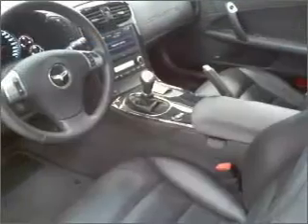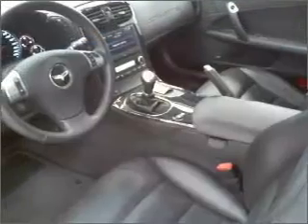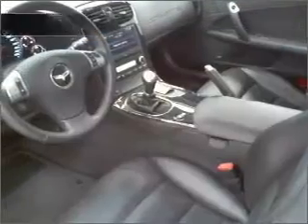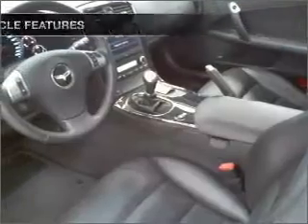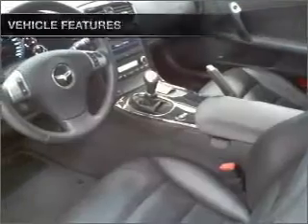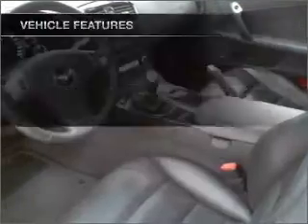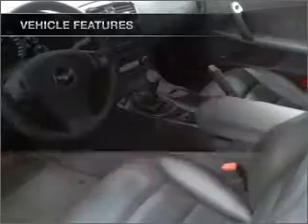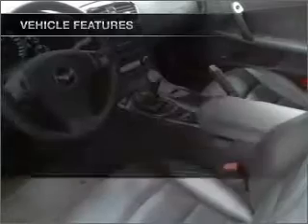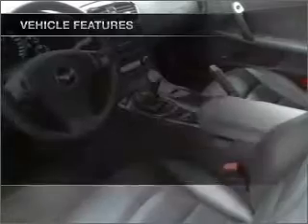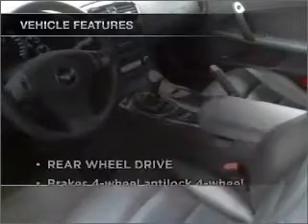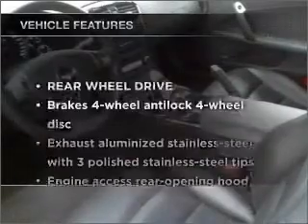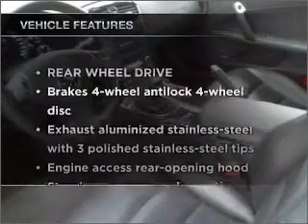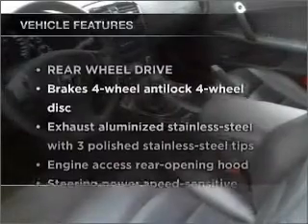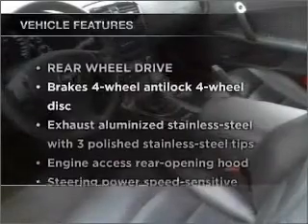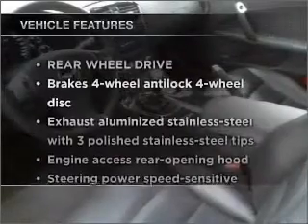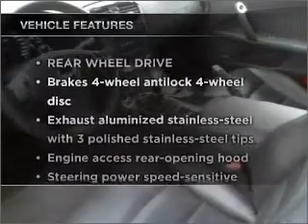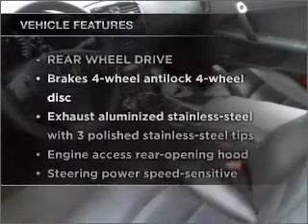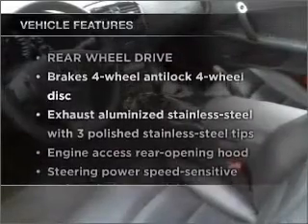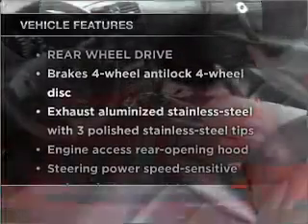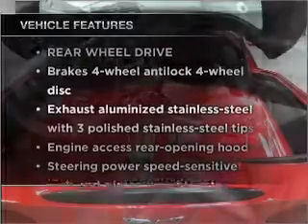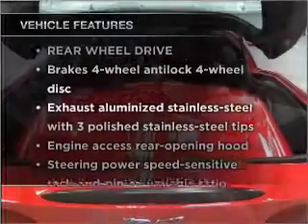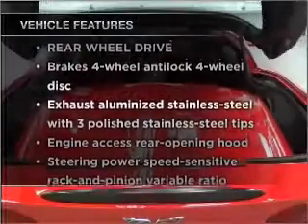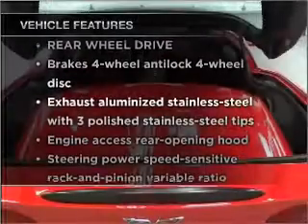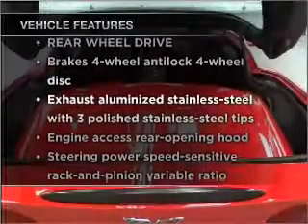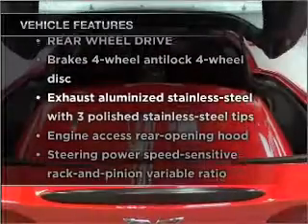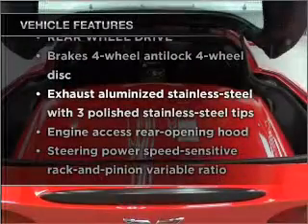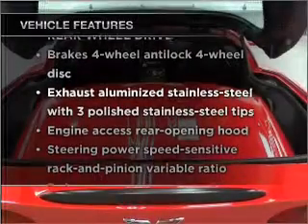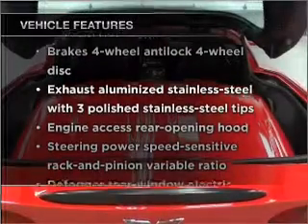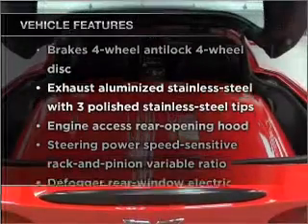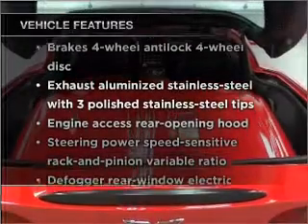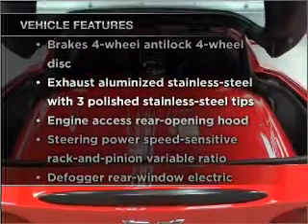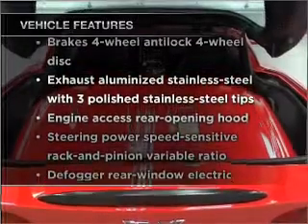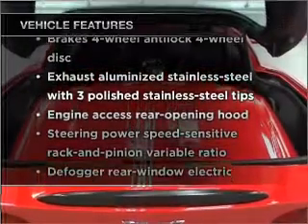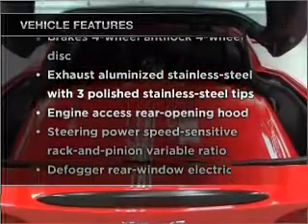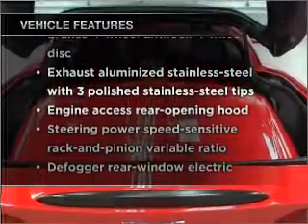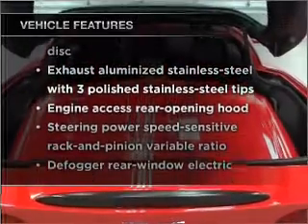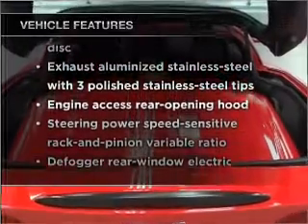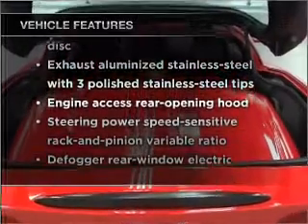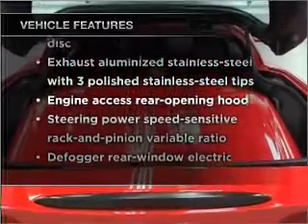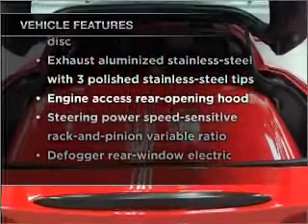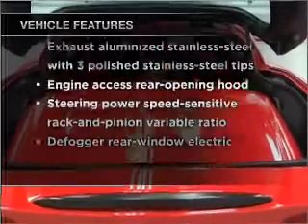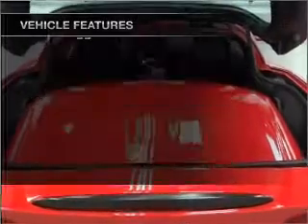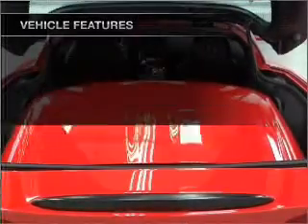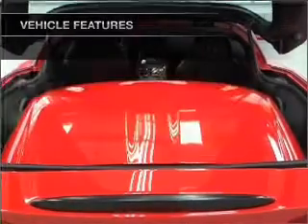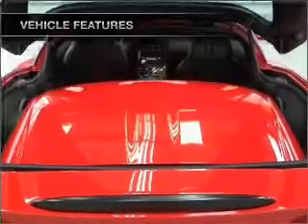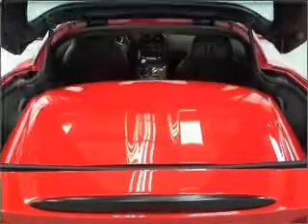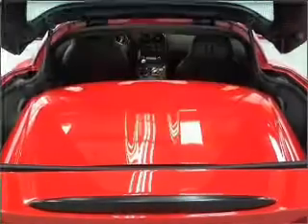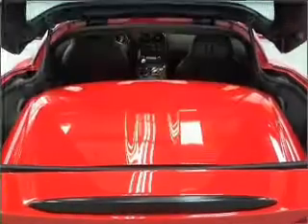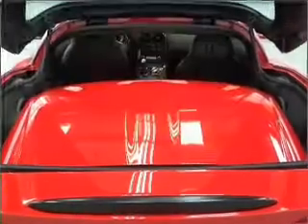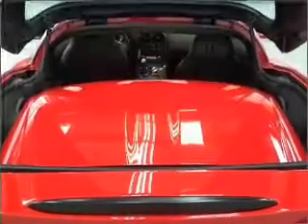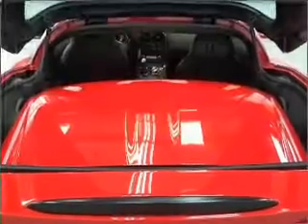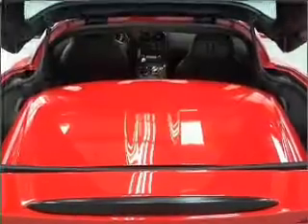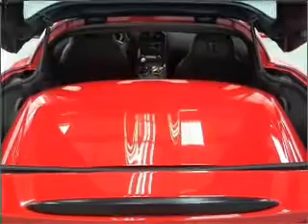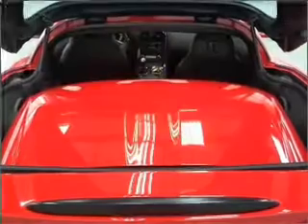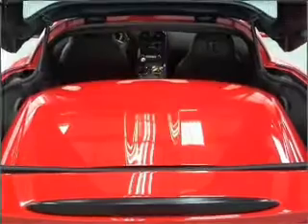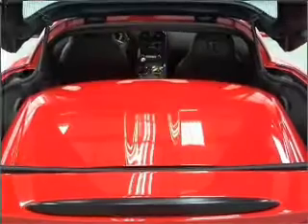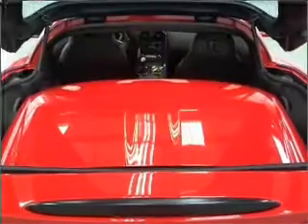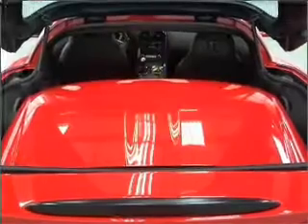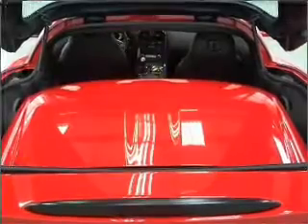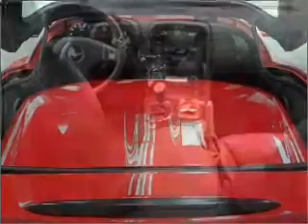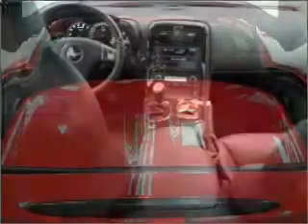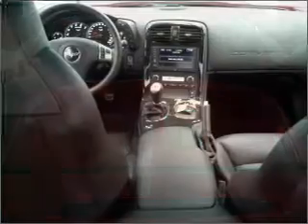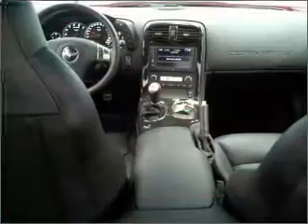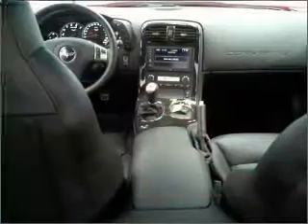Plus, enjoy these notable features that are included in this ride: power door locks, power windows, power steering, cruise control.